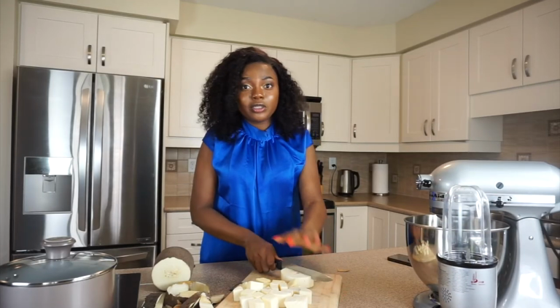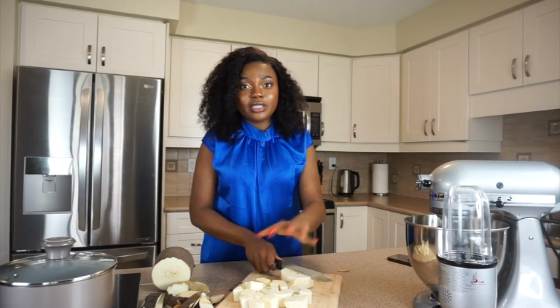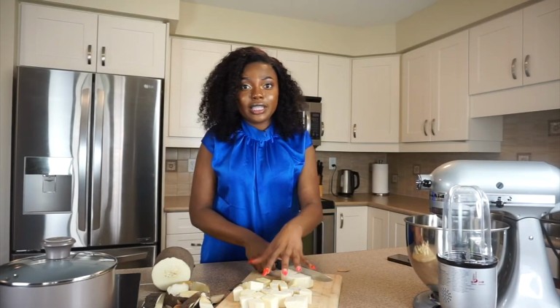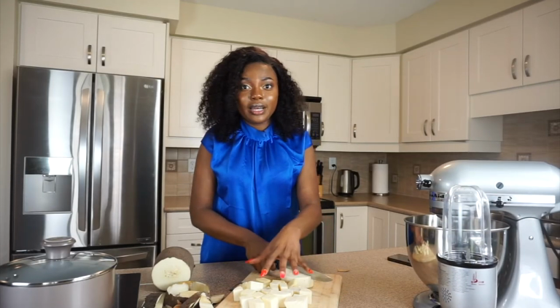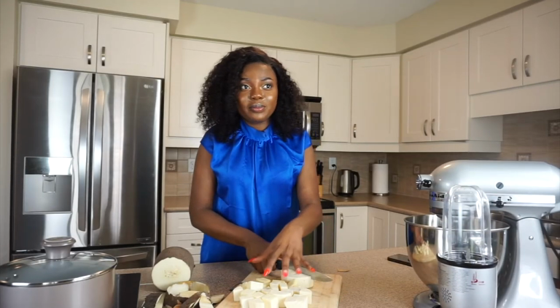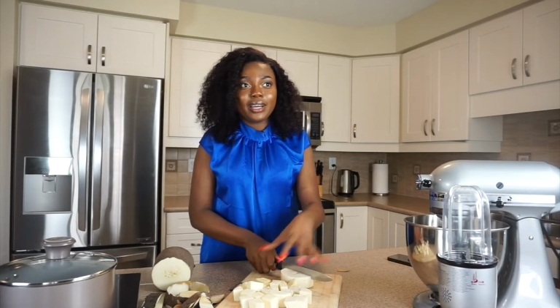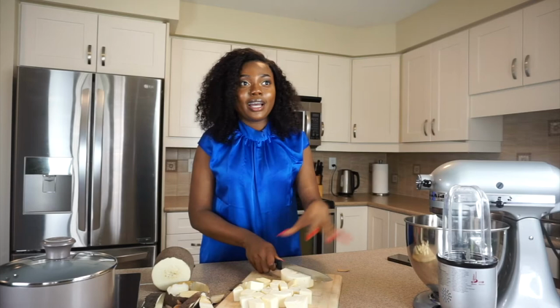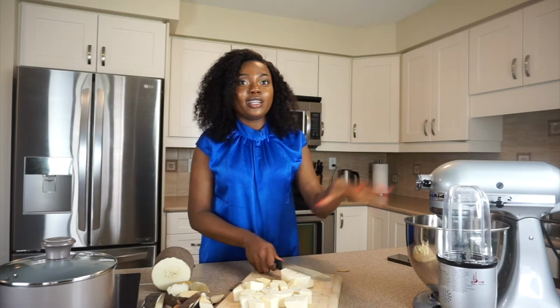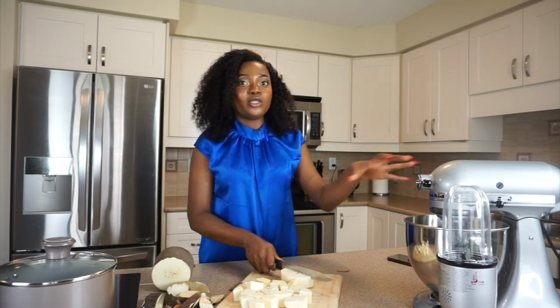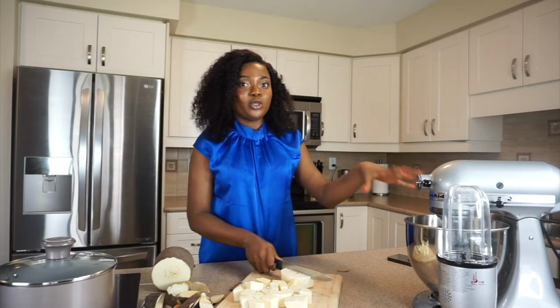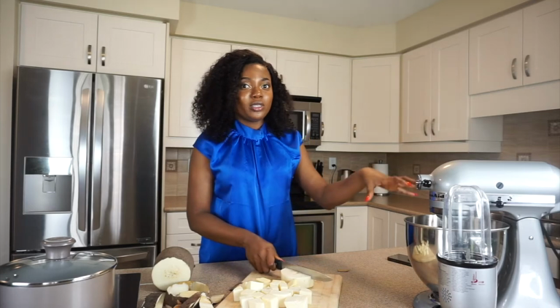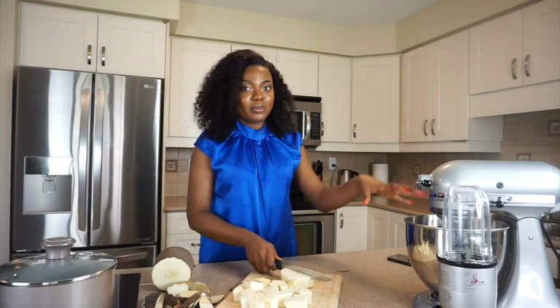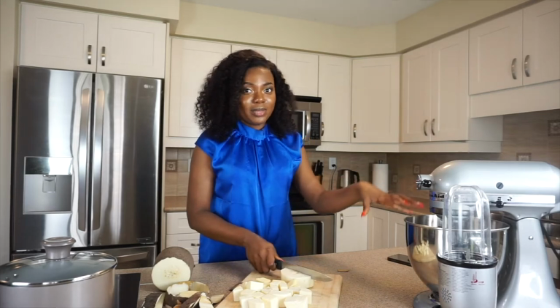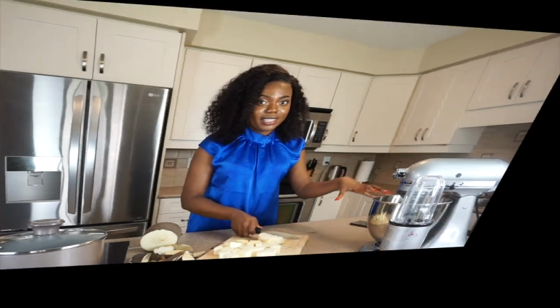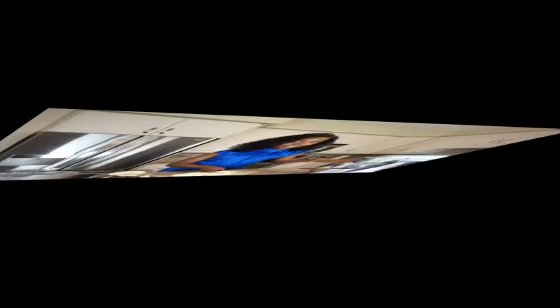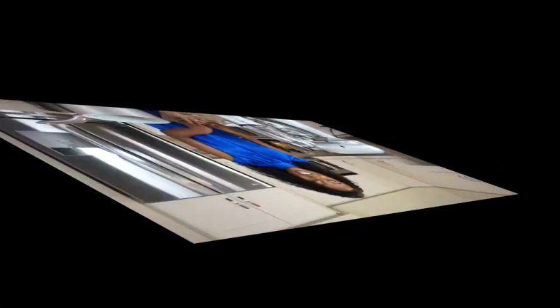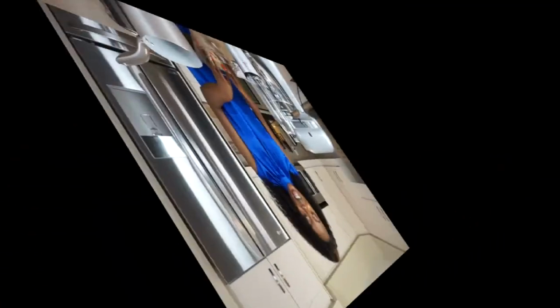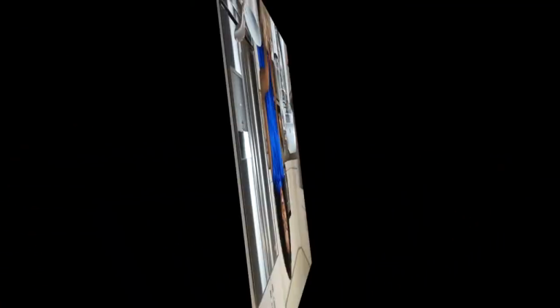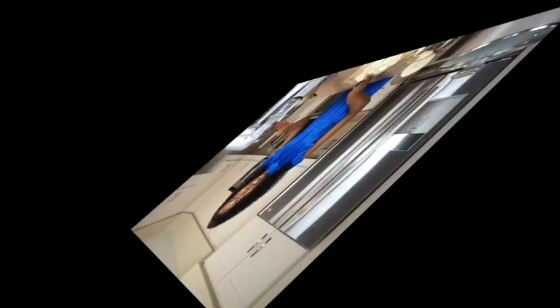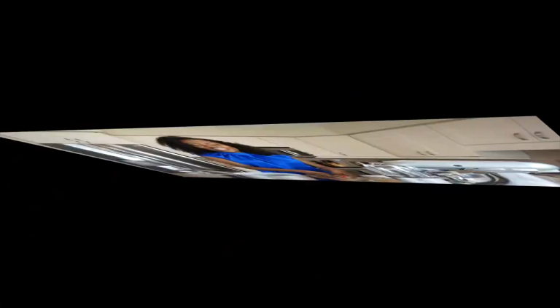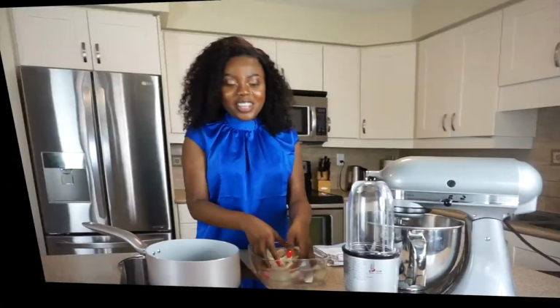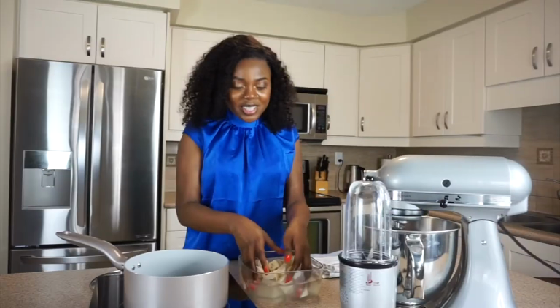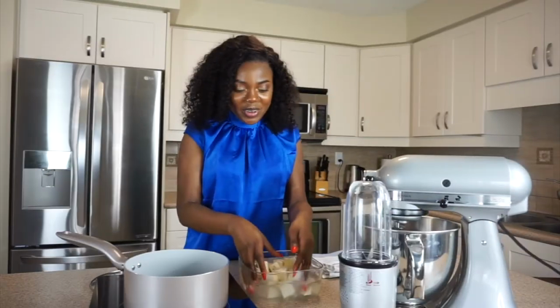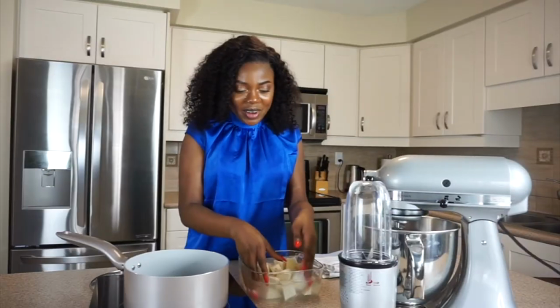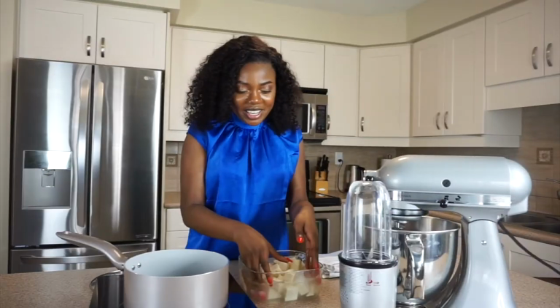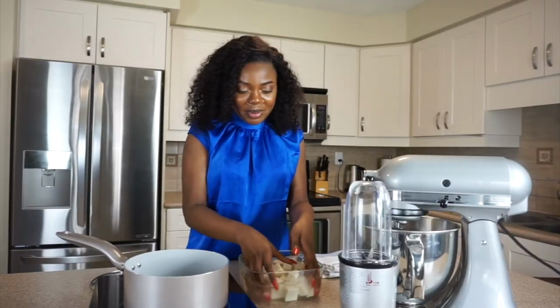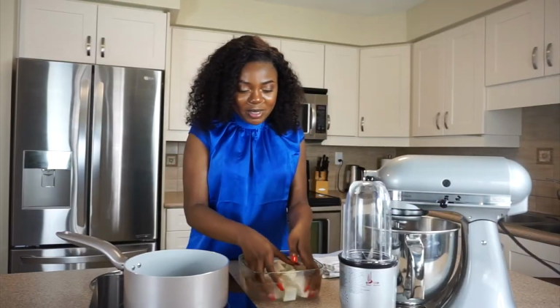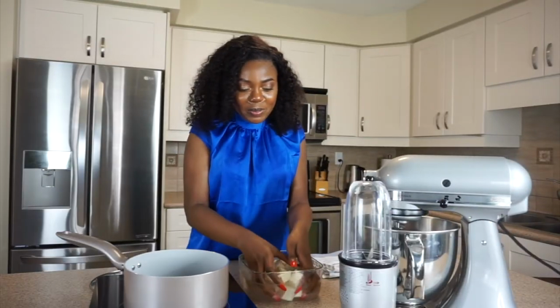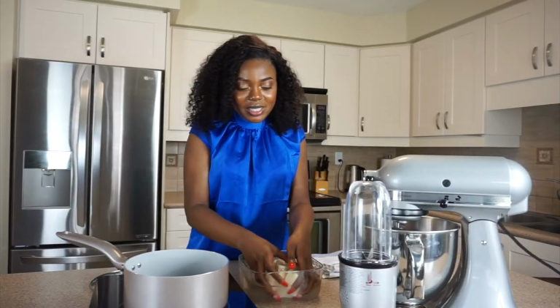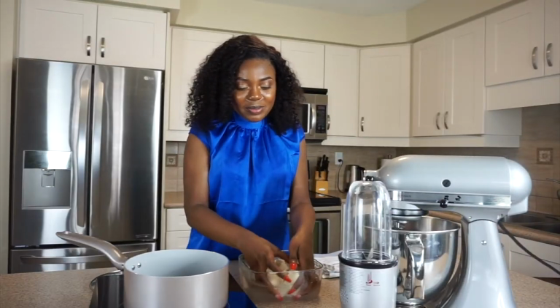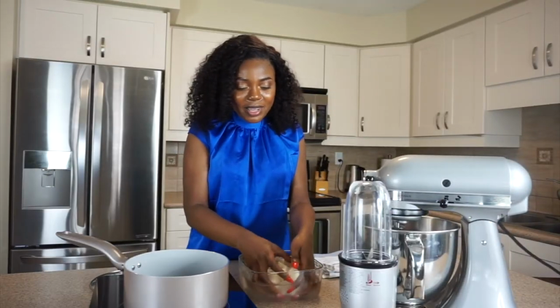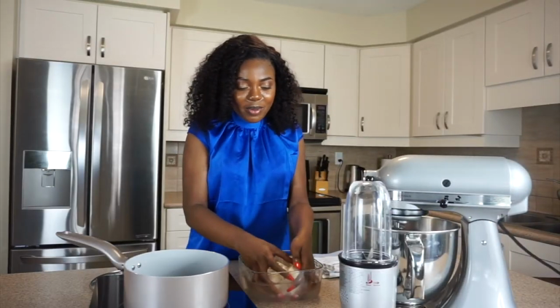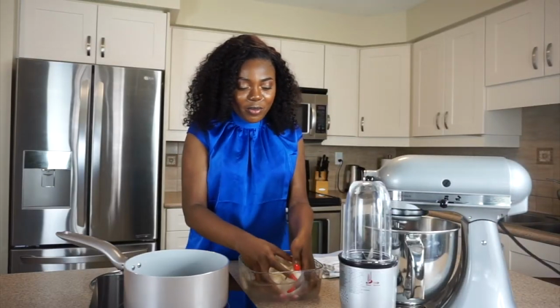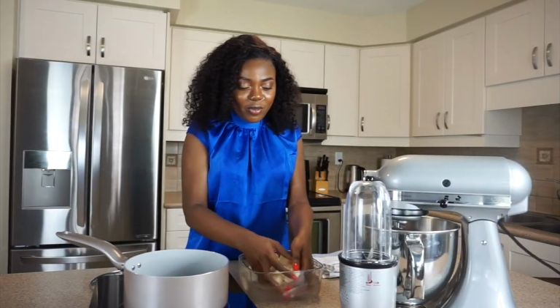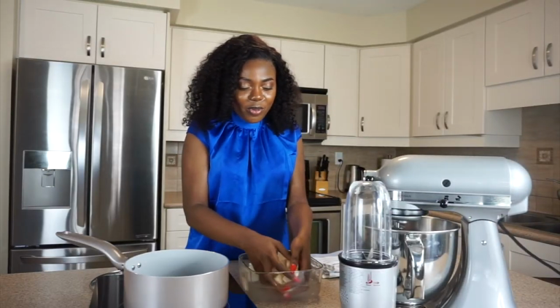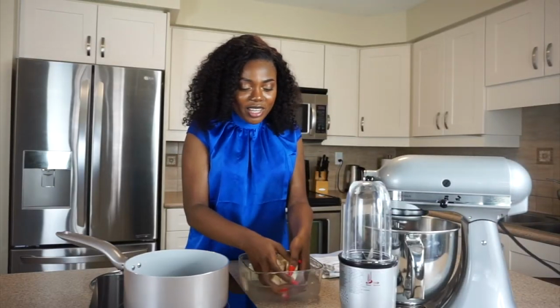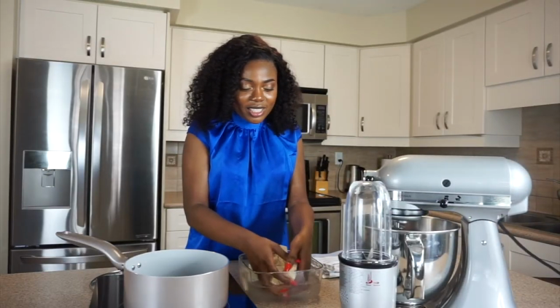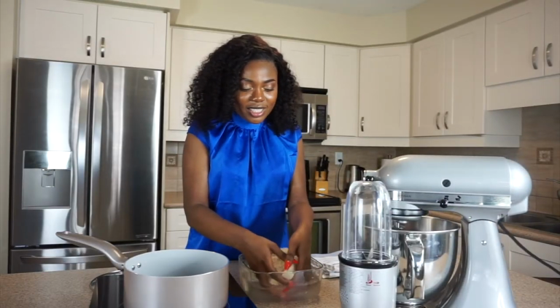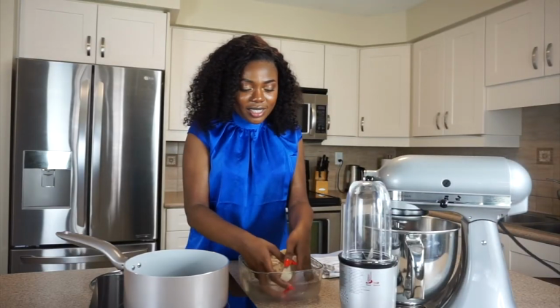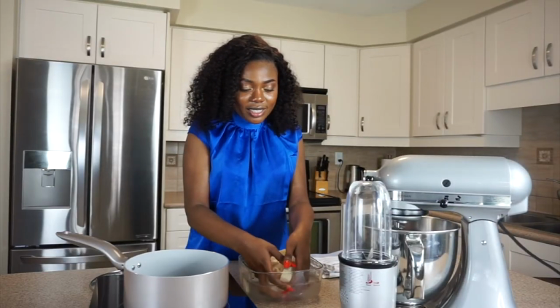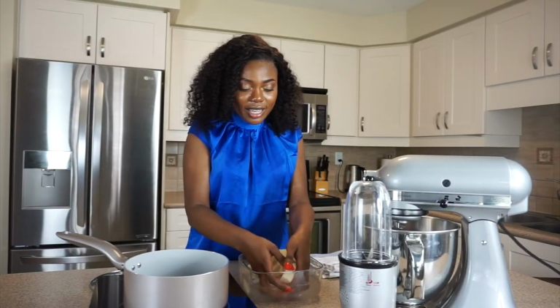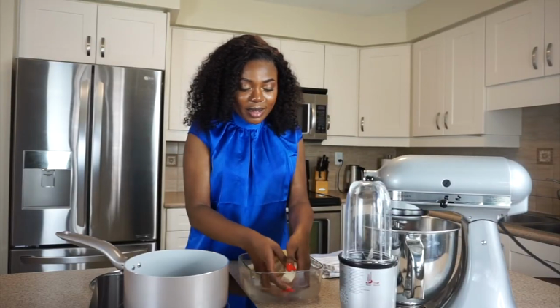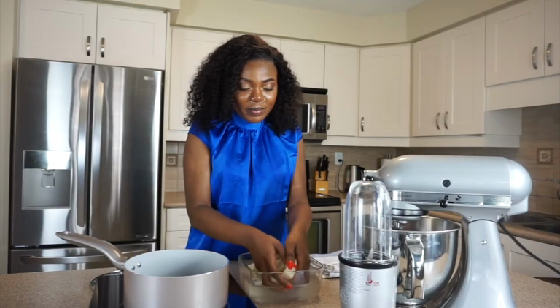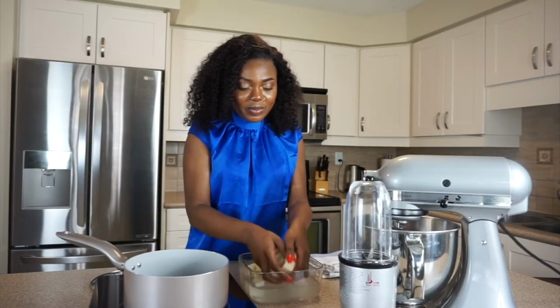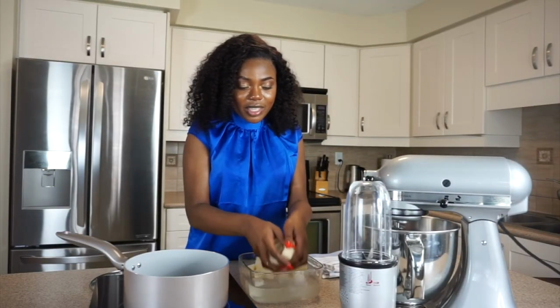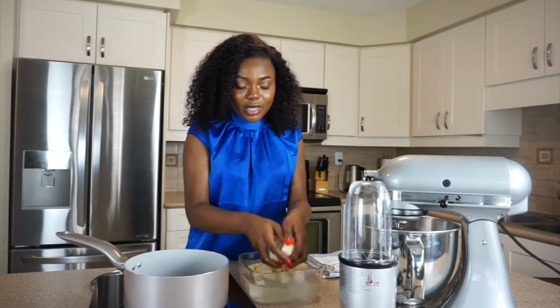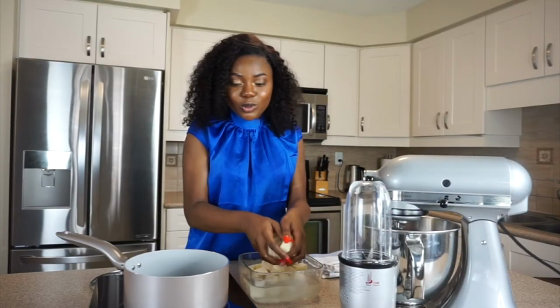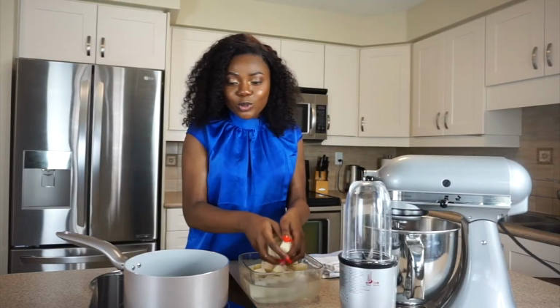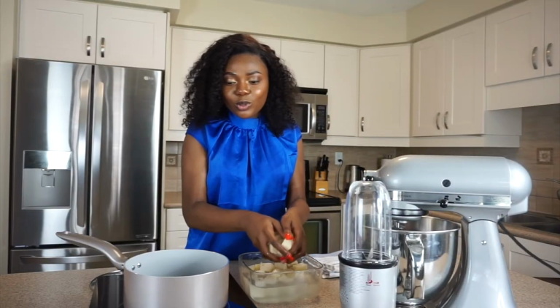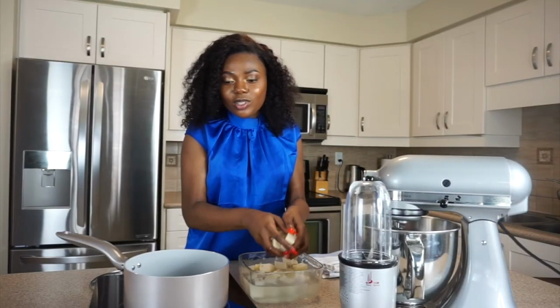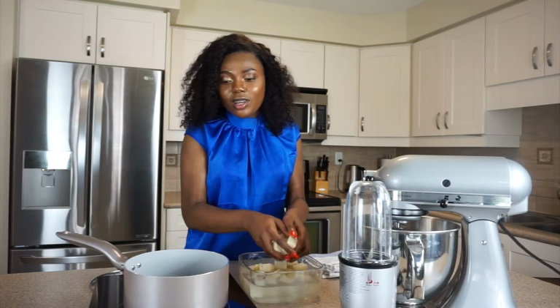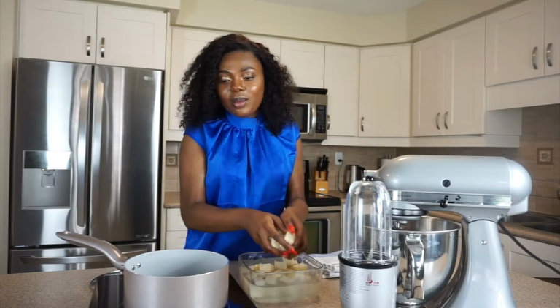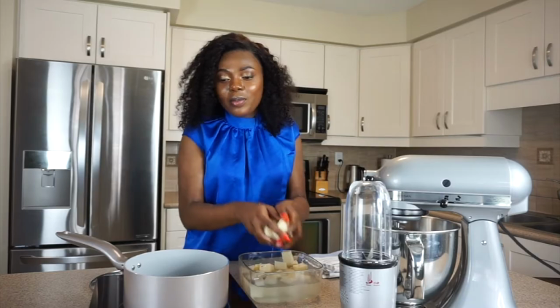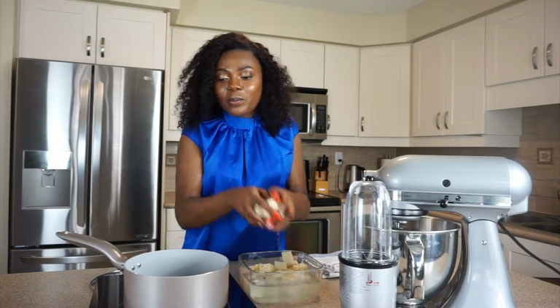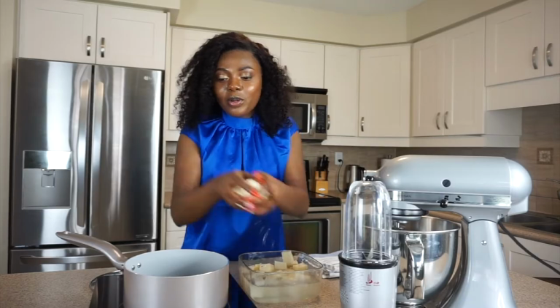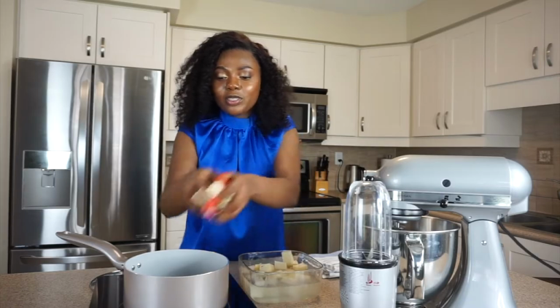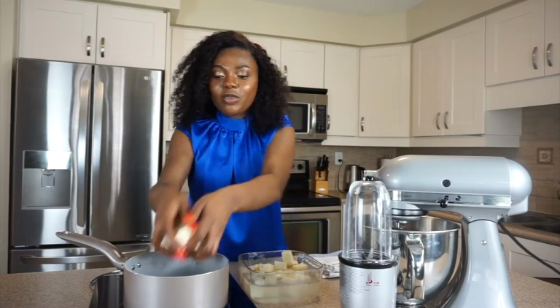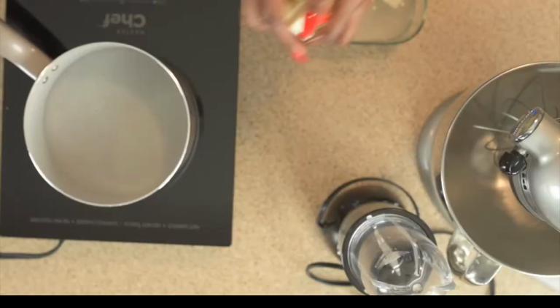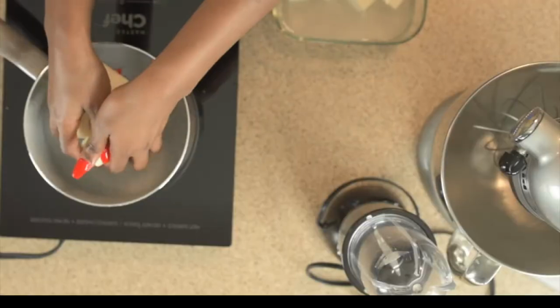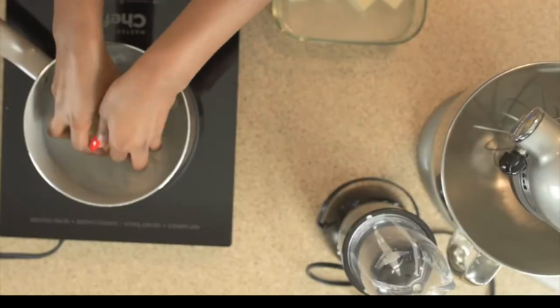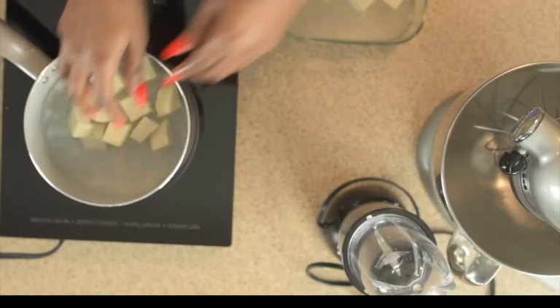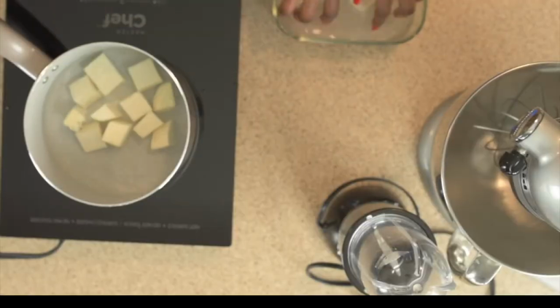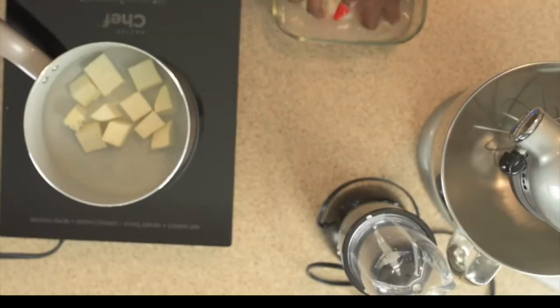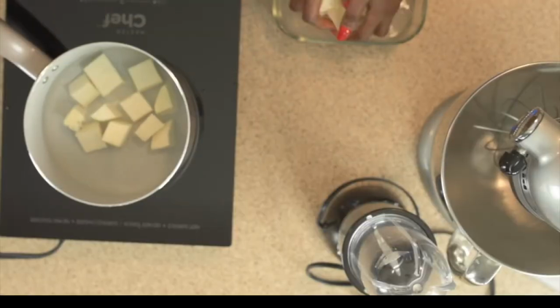Right now I'm just putting my rinsed yam into my pot of boiling water. Now the yam is boiled.